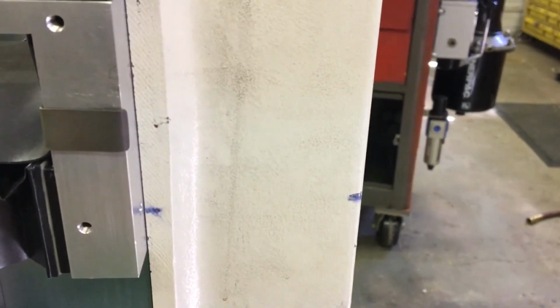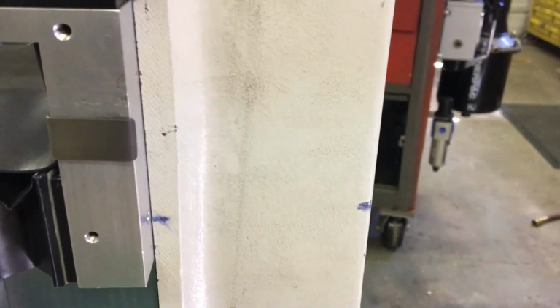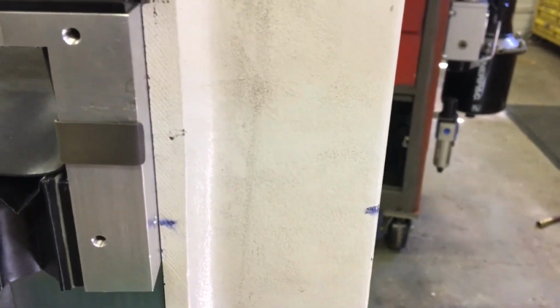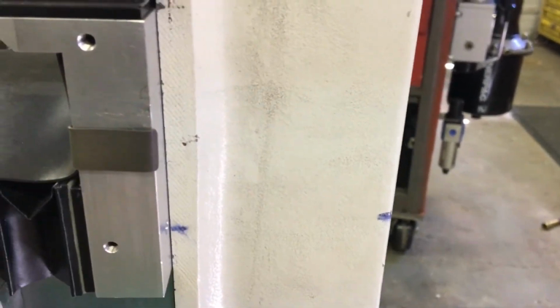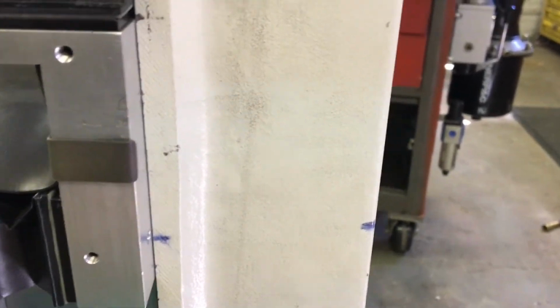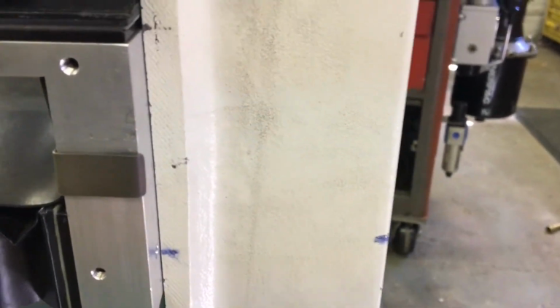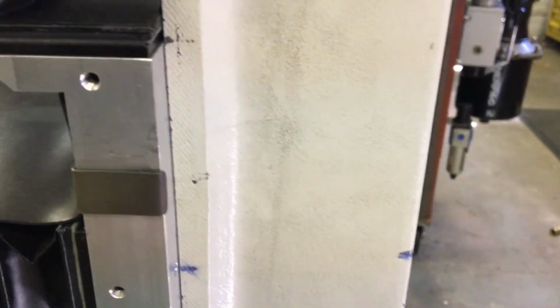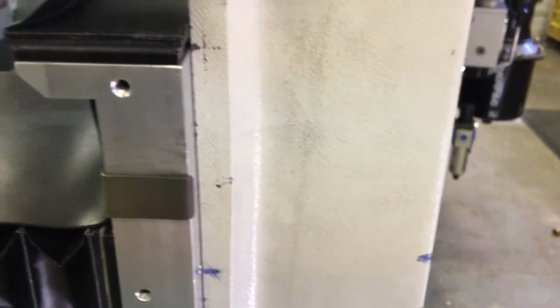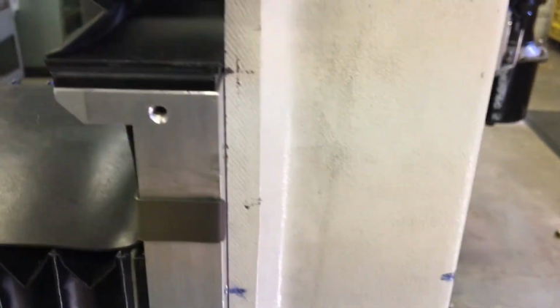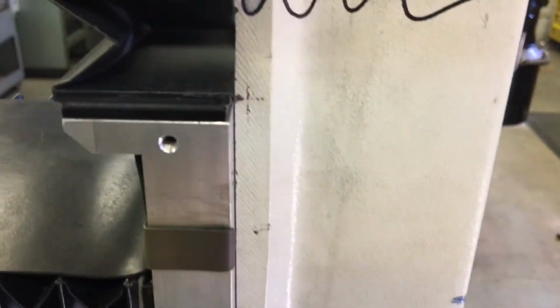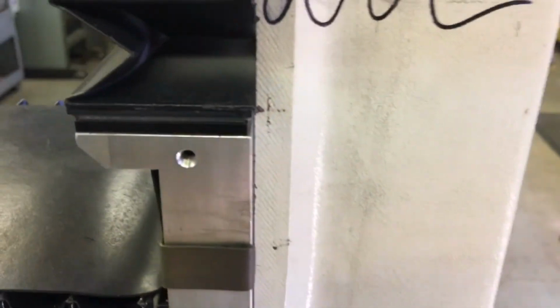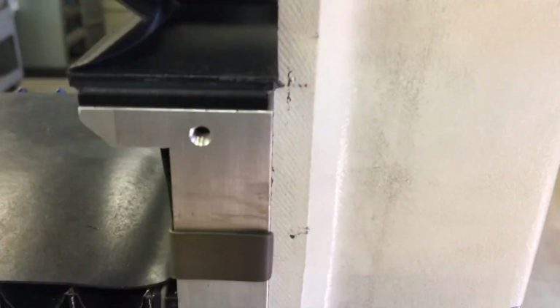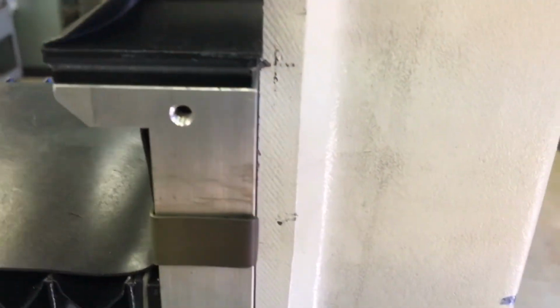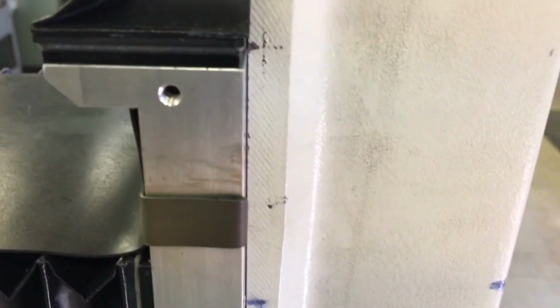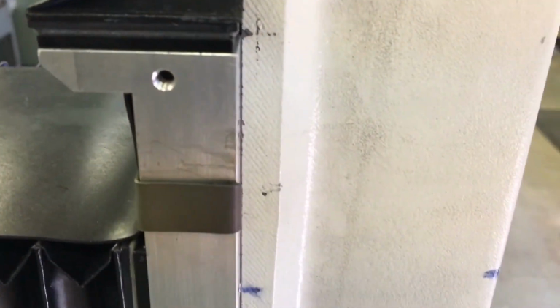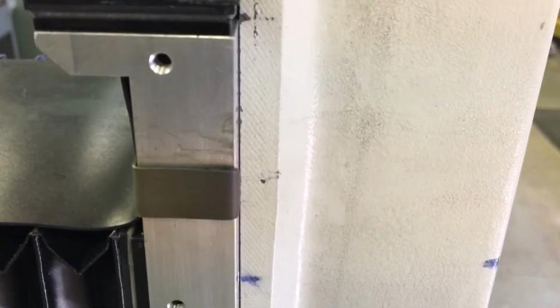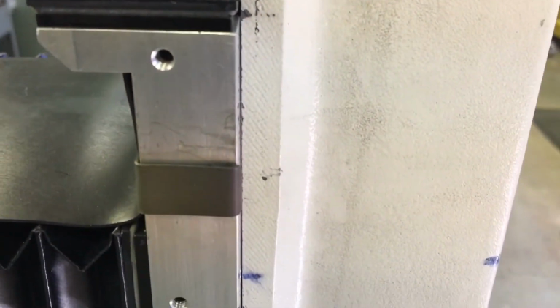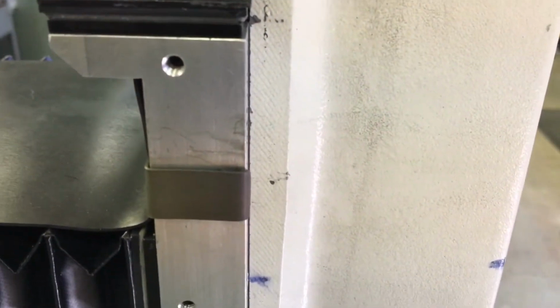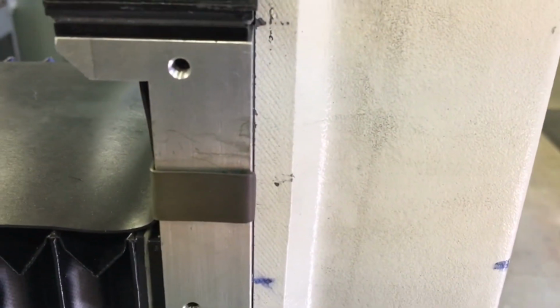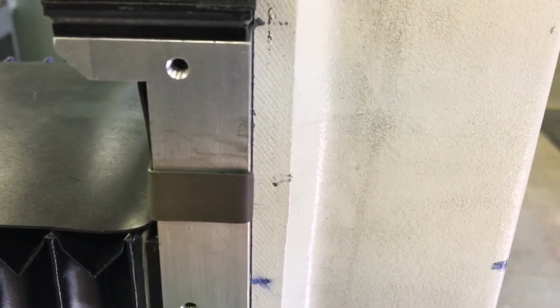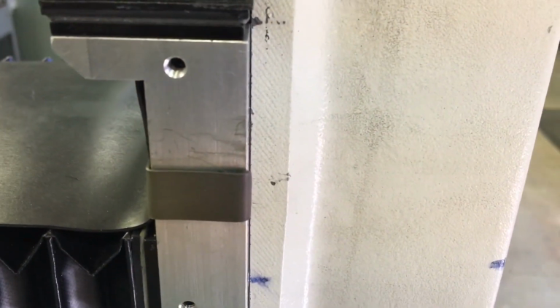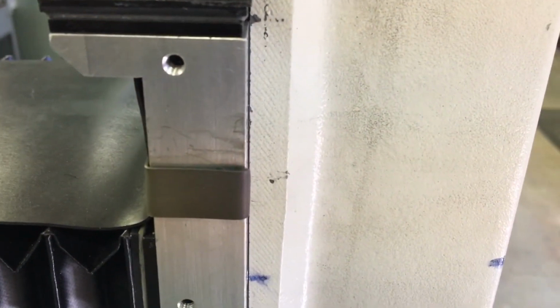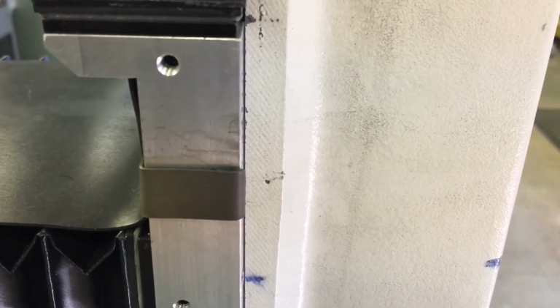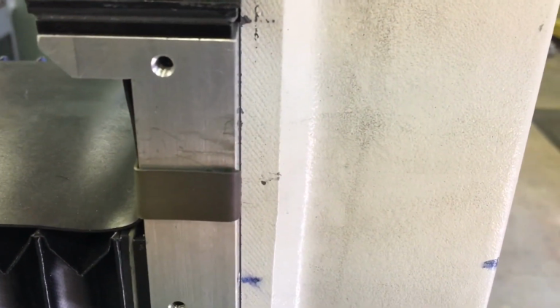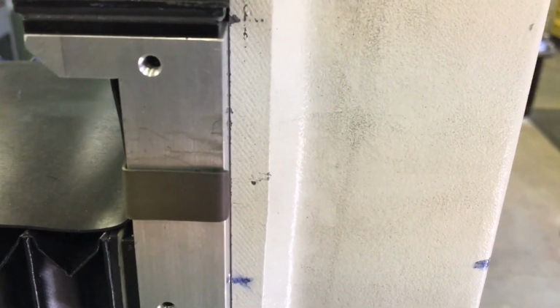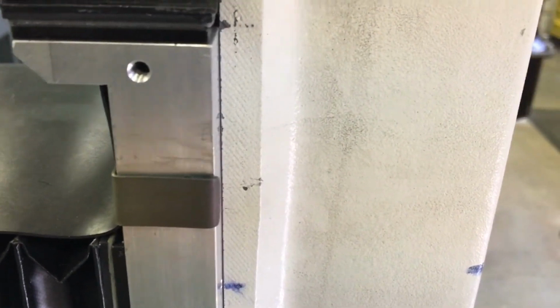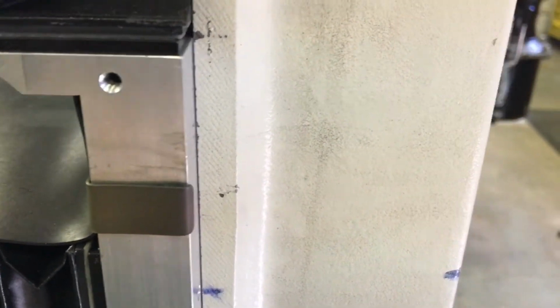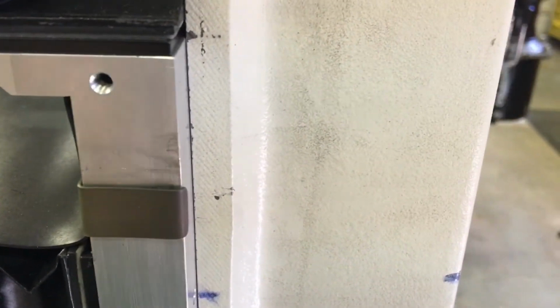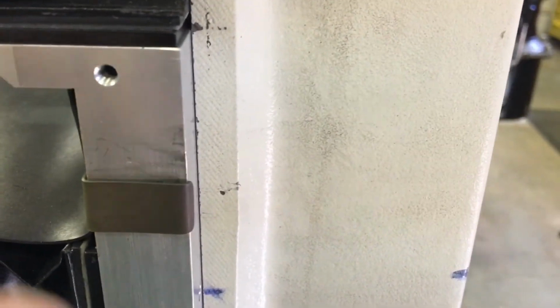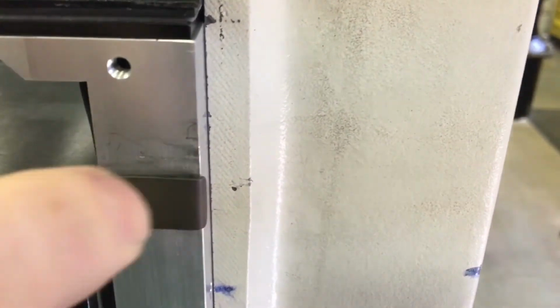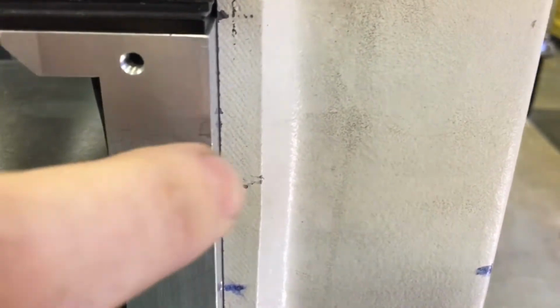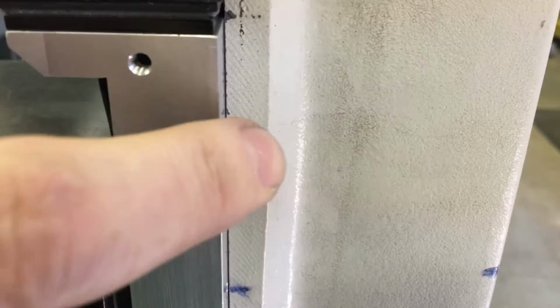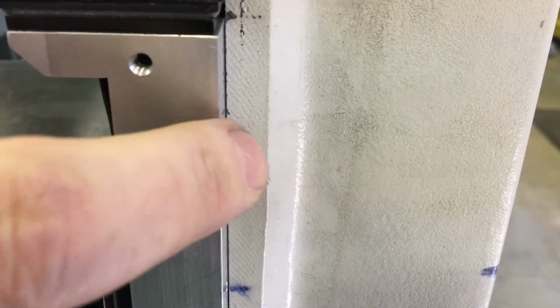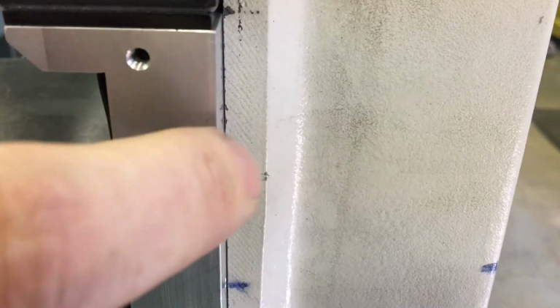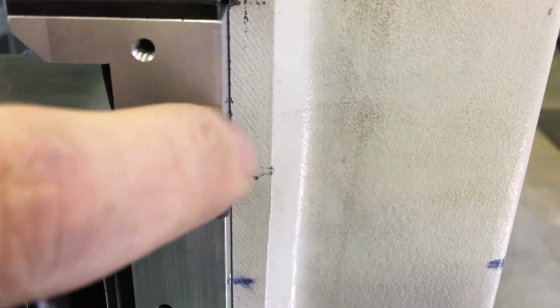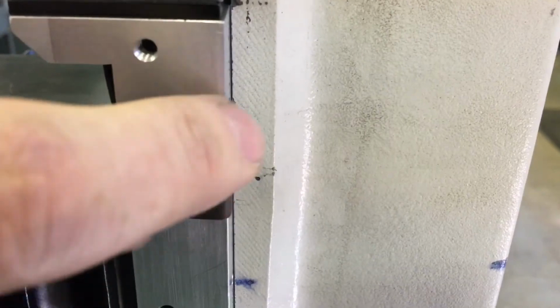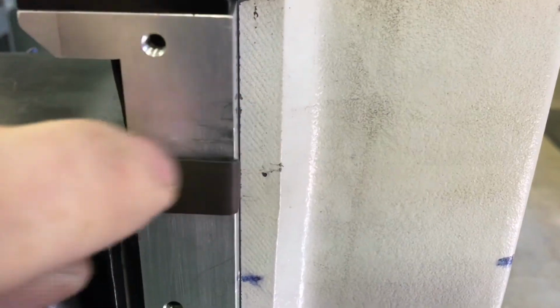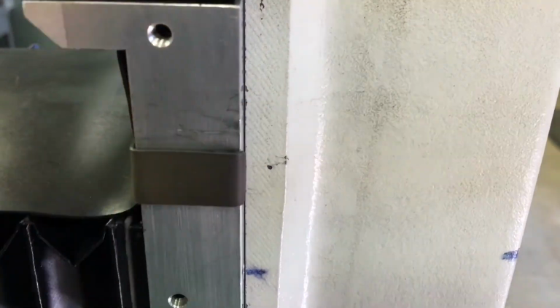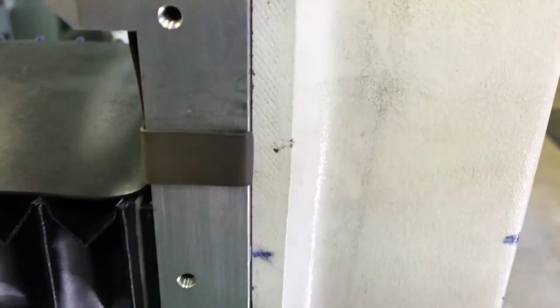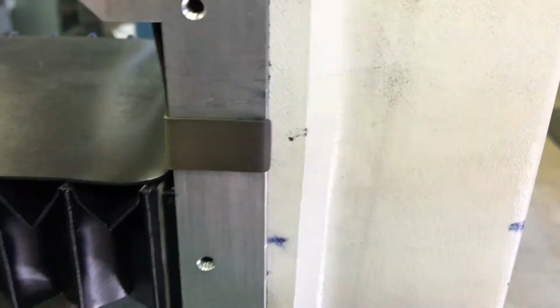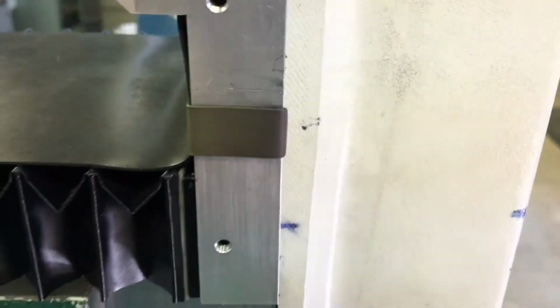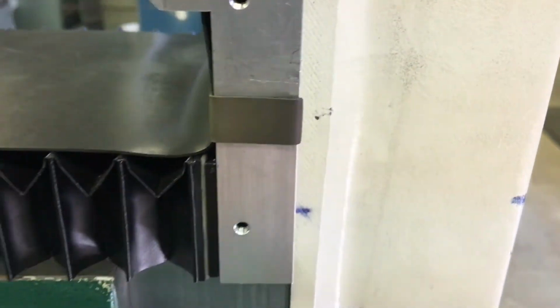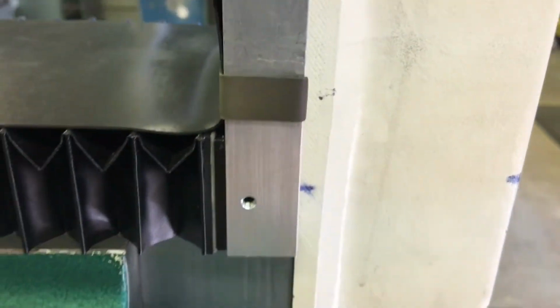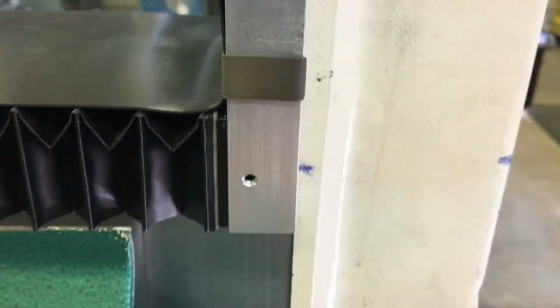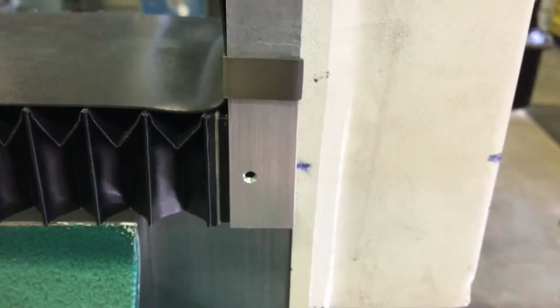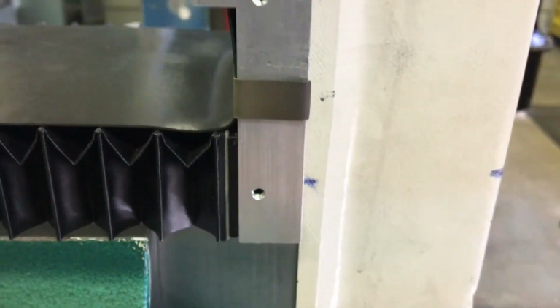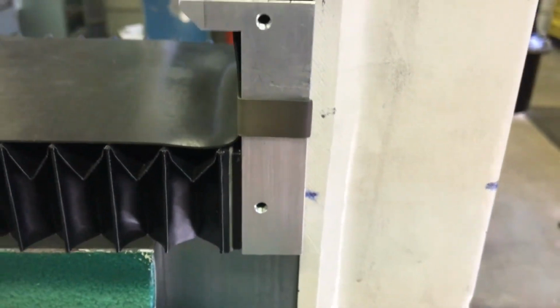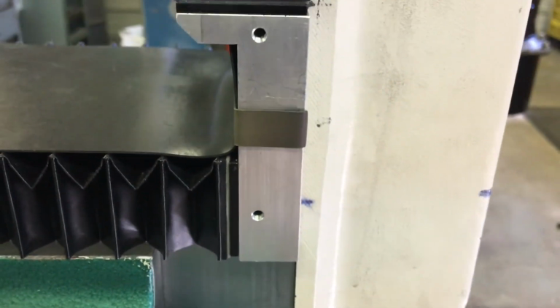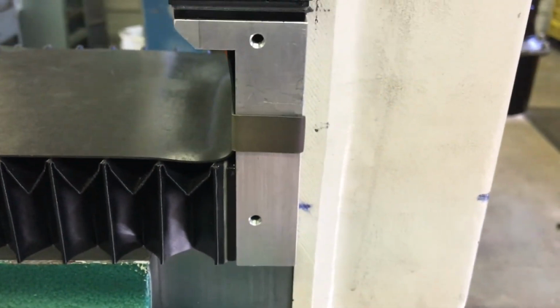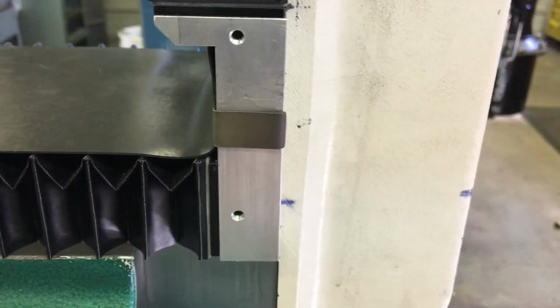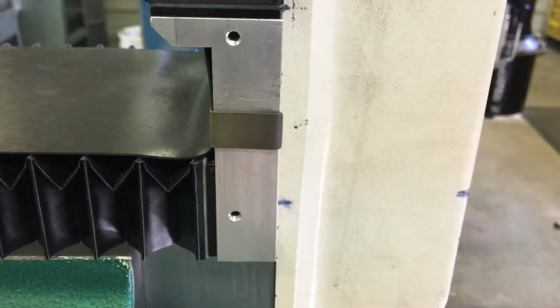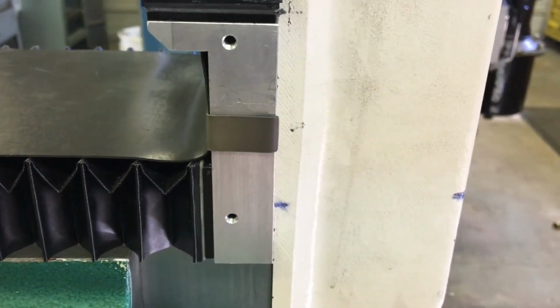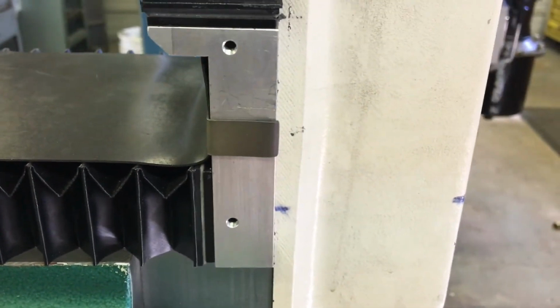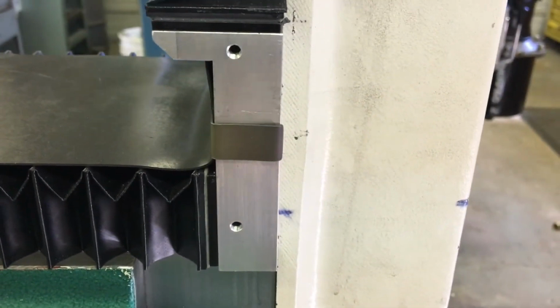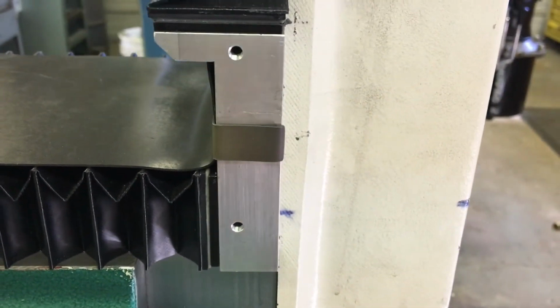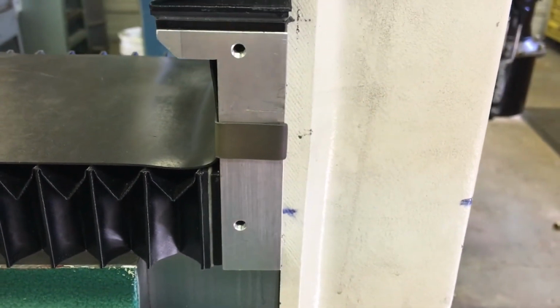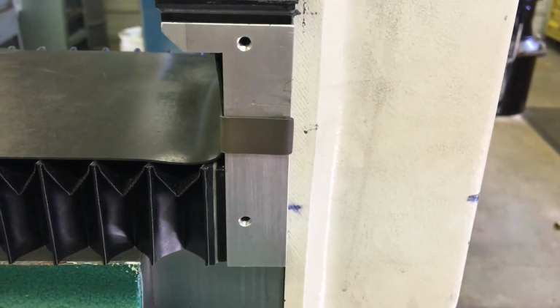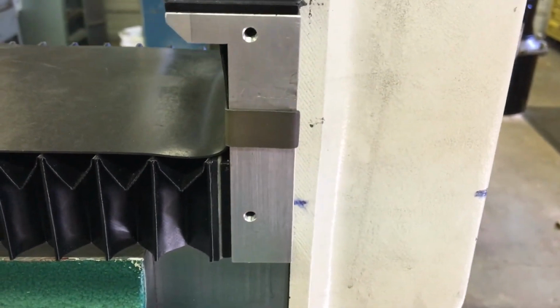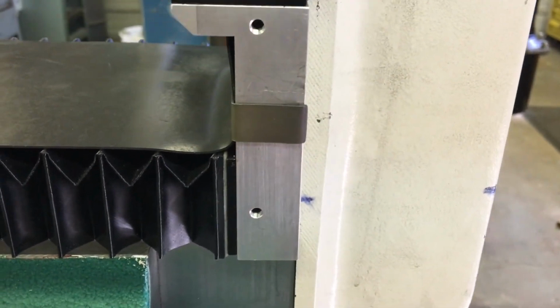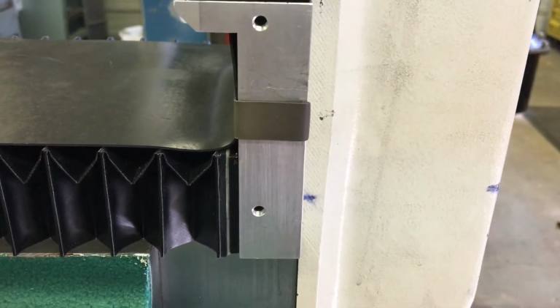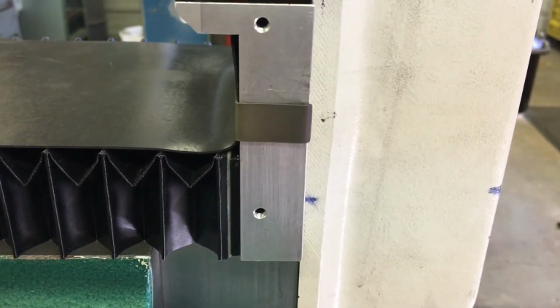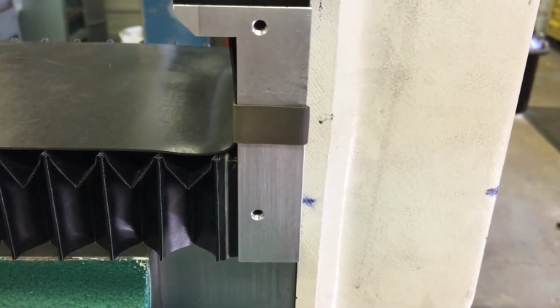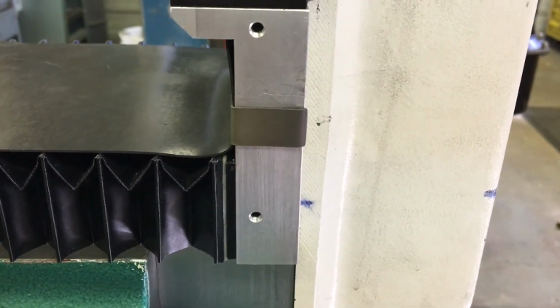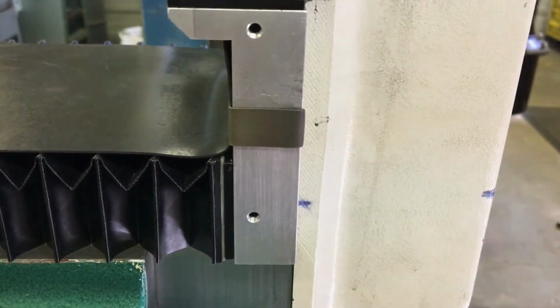Now you can see how it sort of clips around this edge. Alright, enough with this.